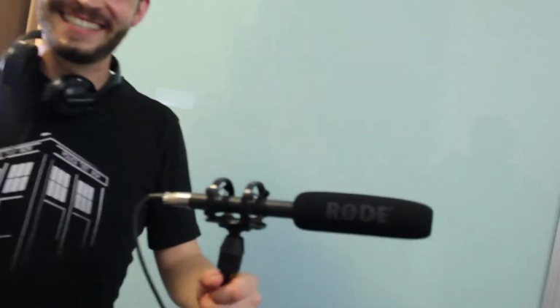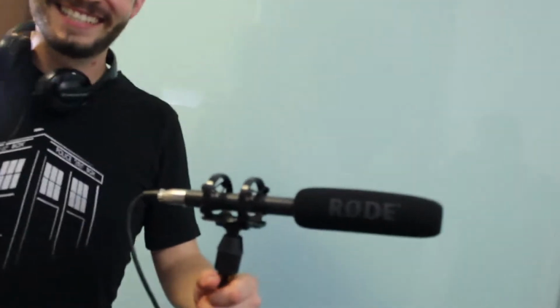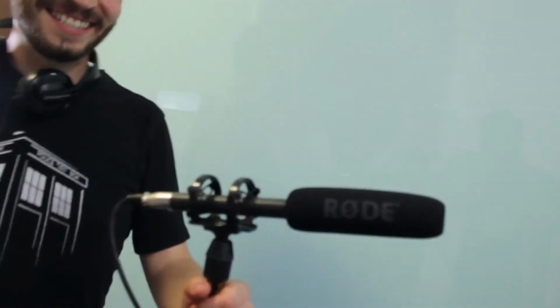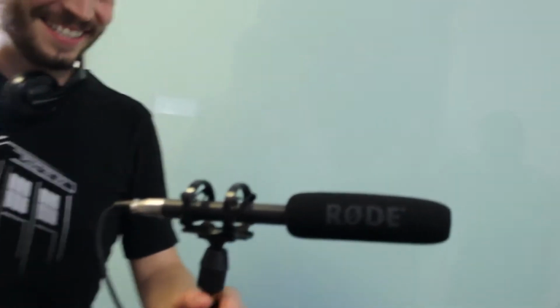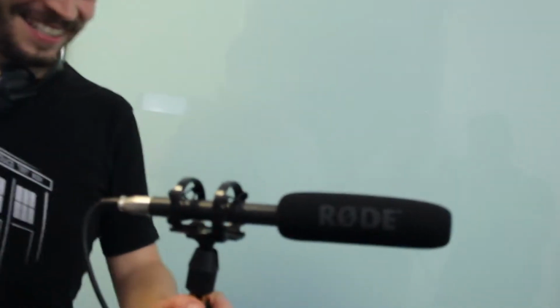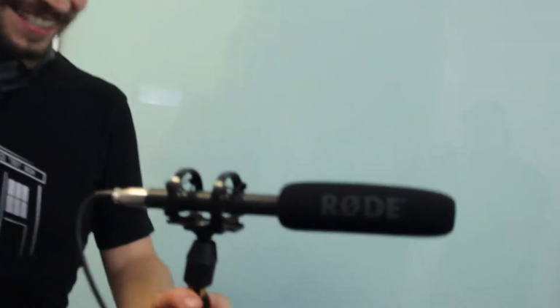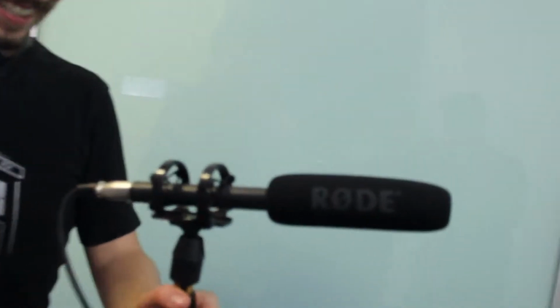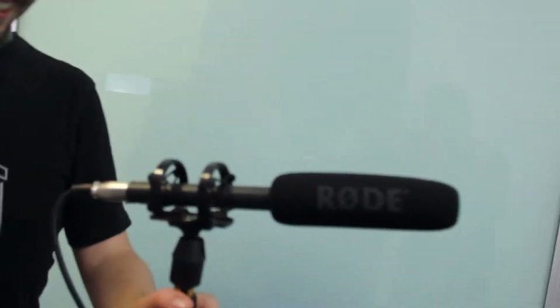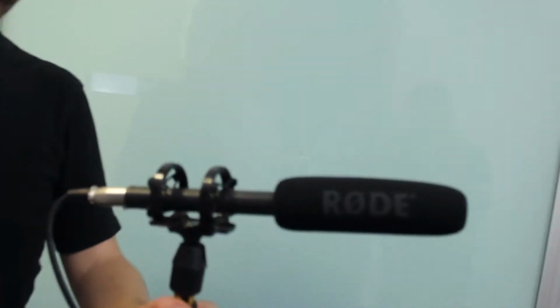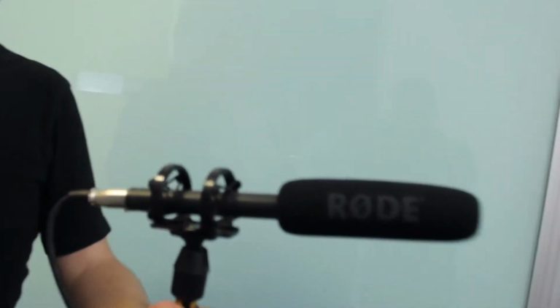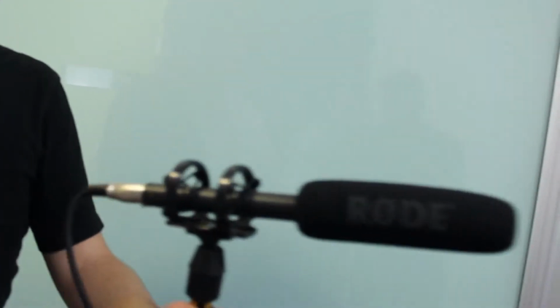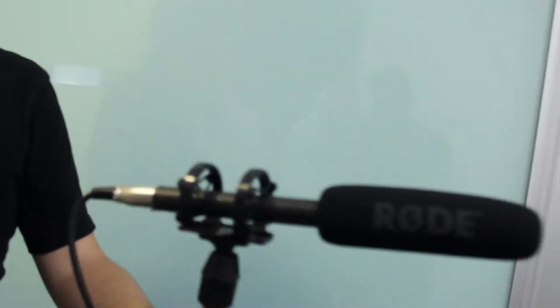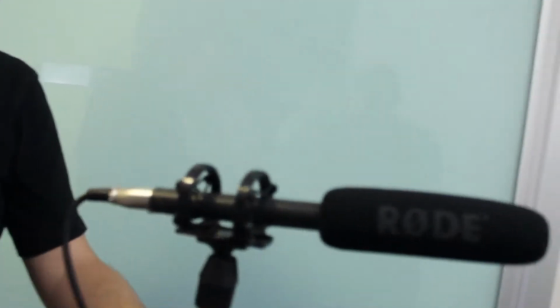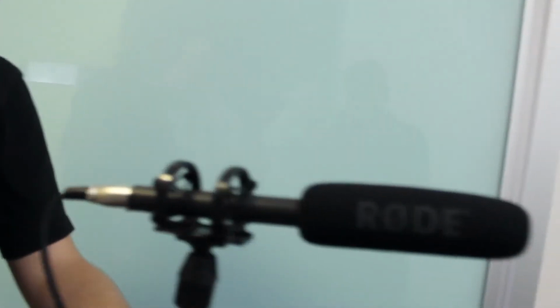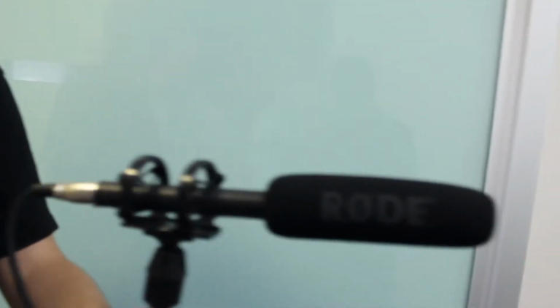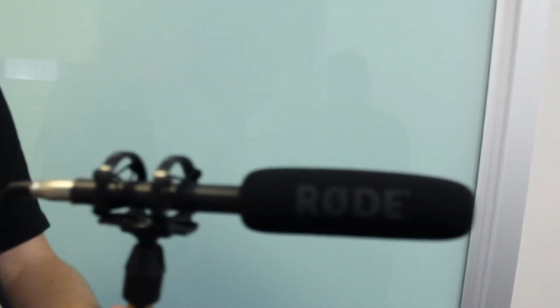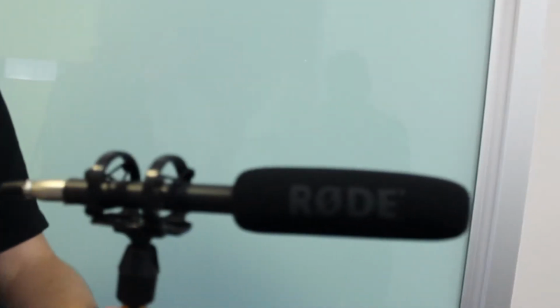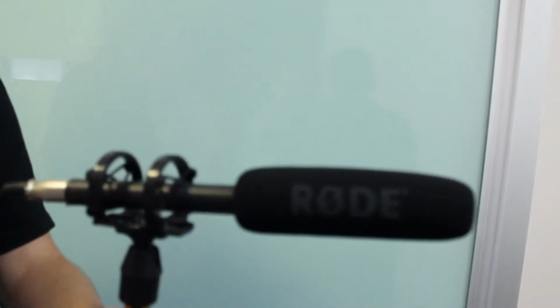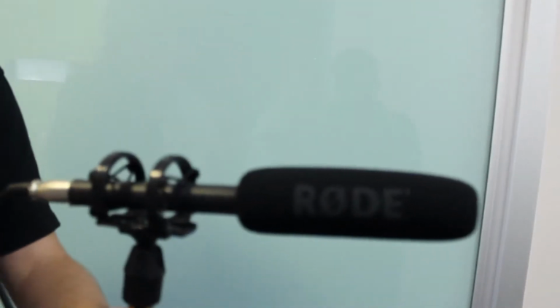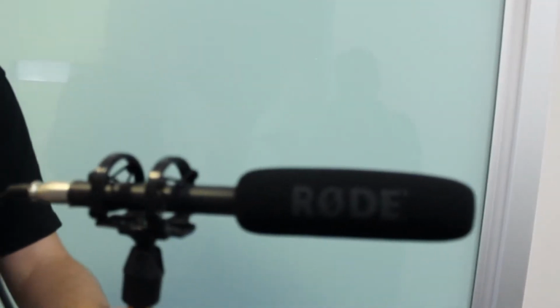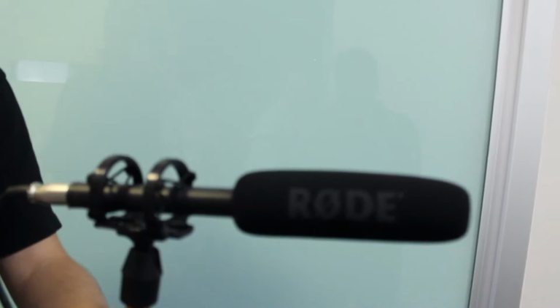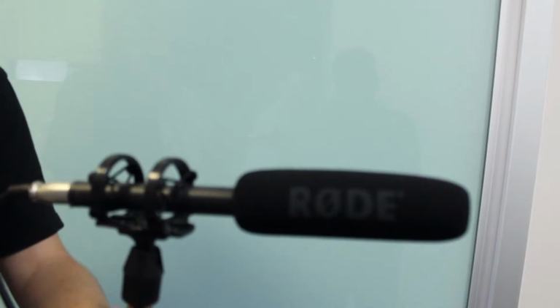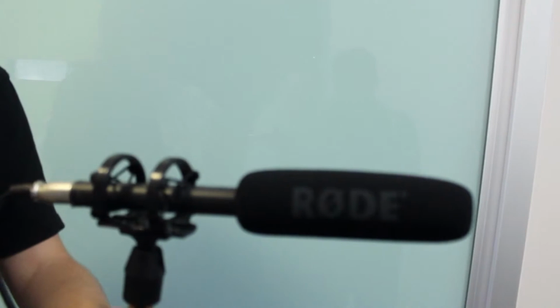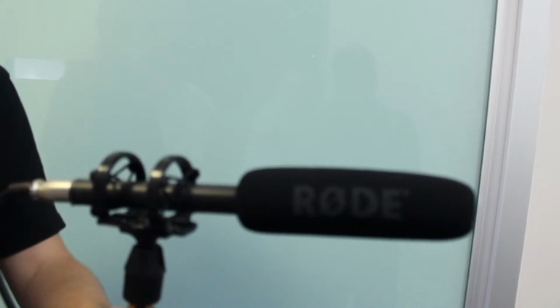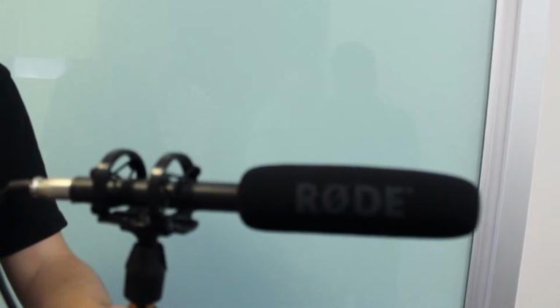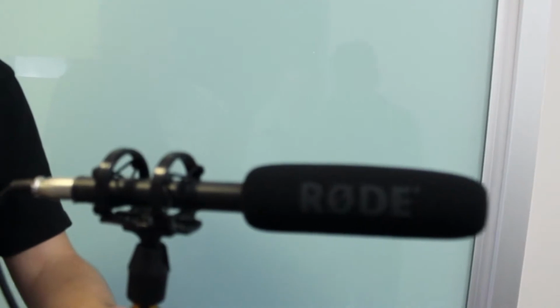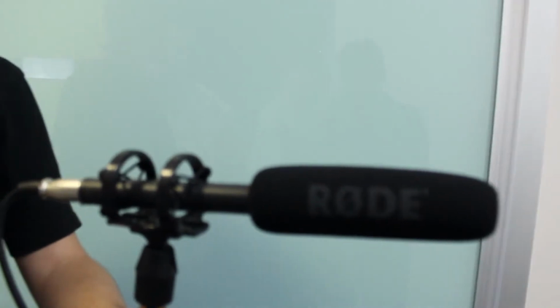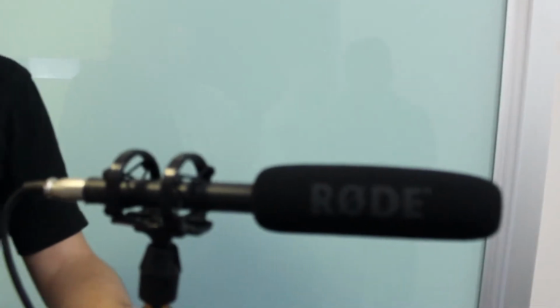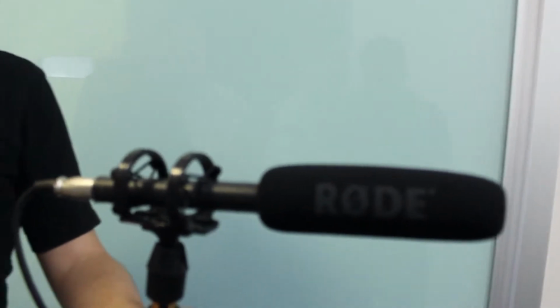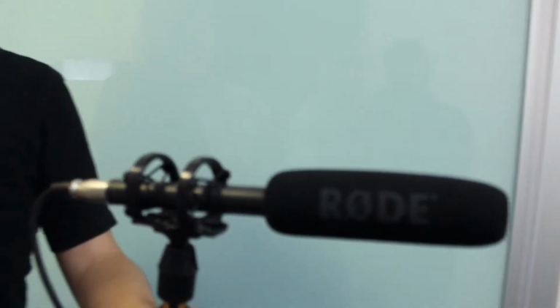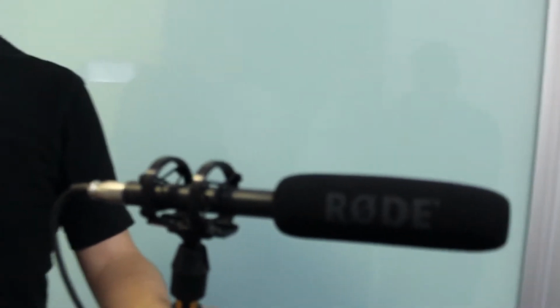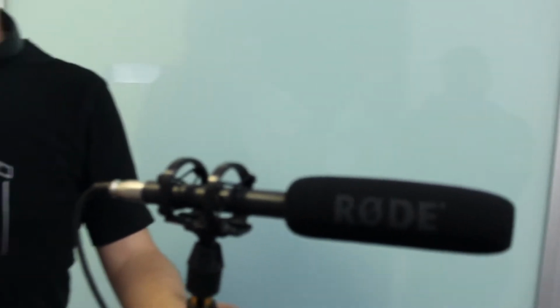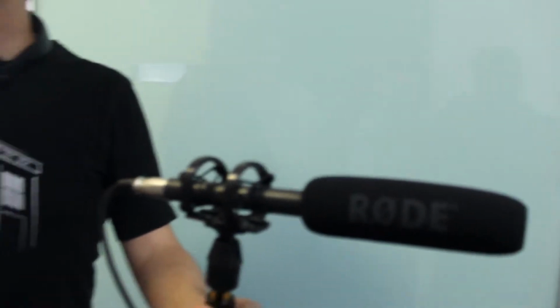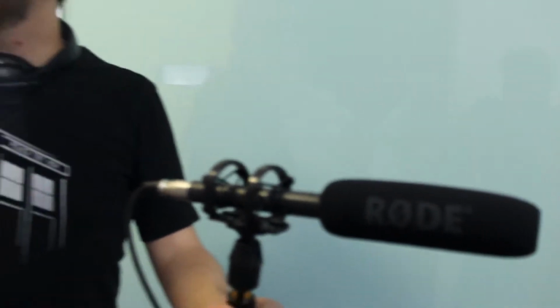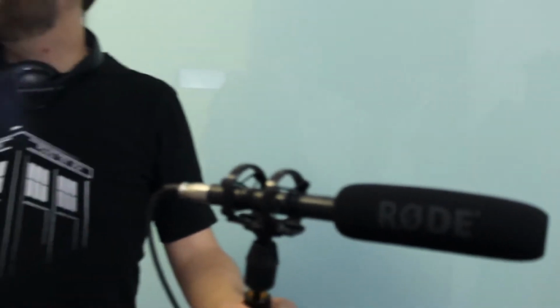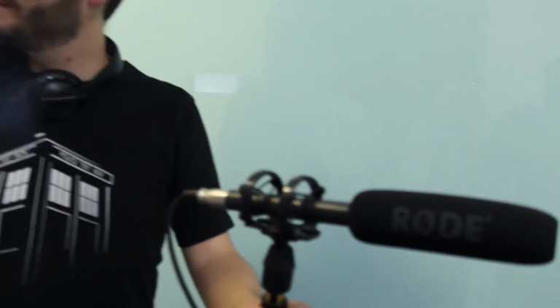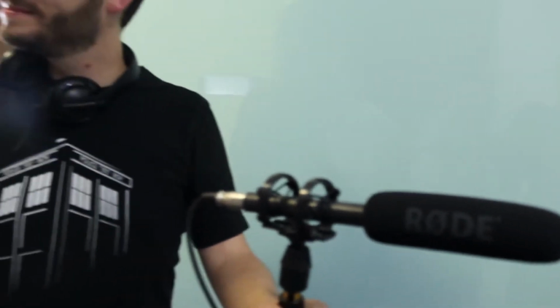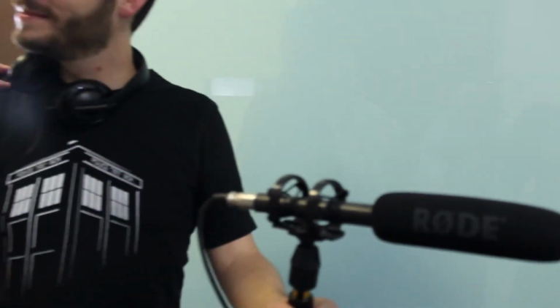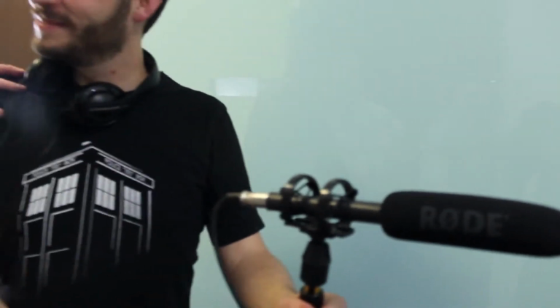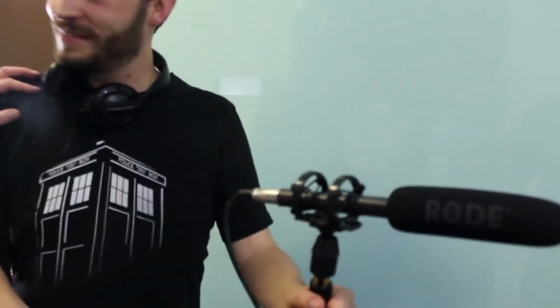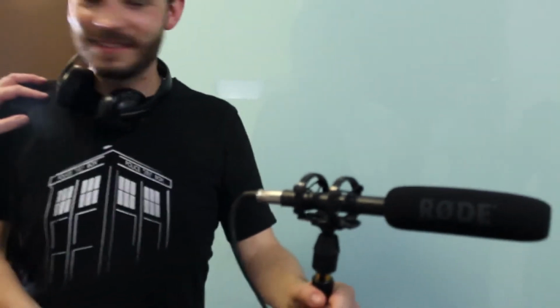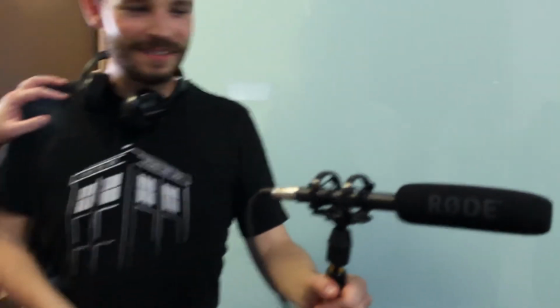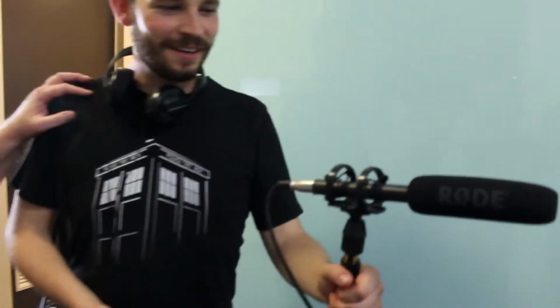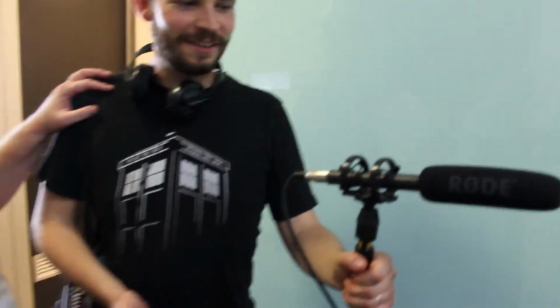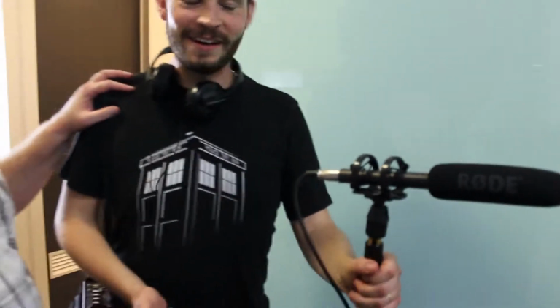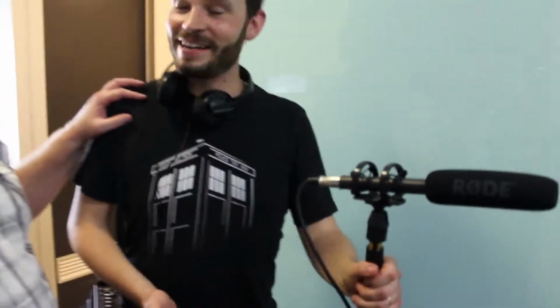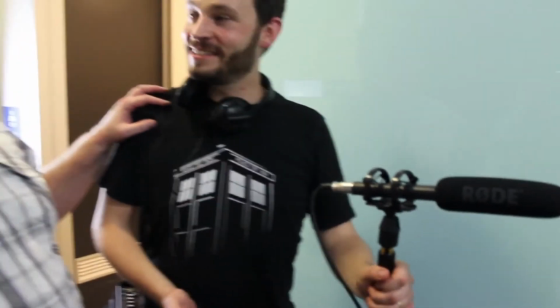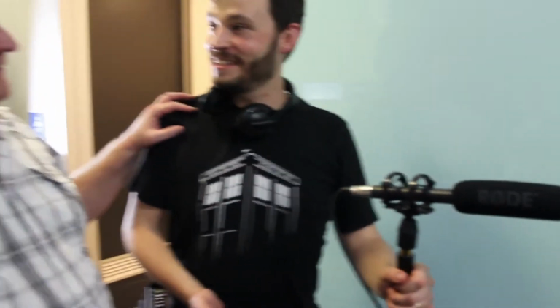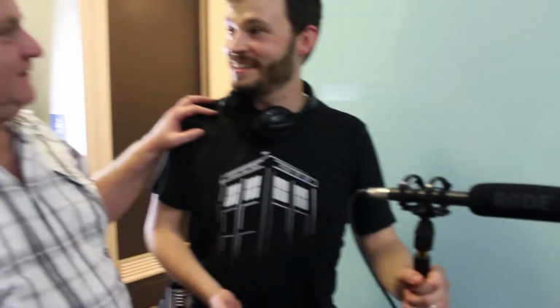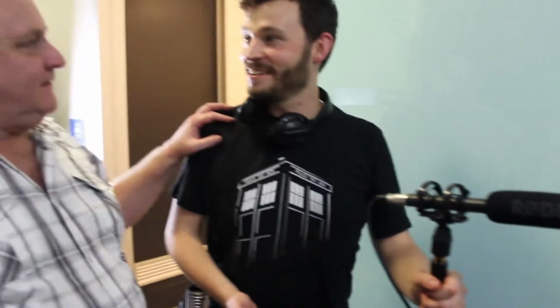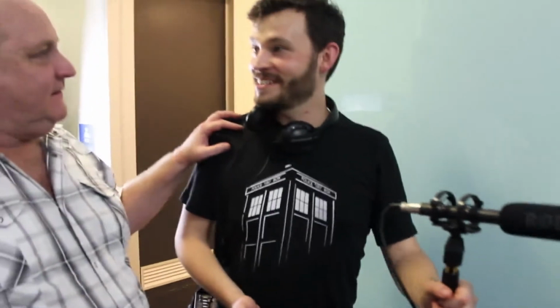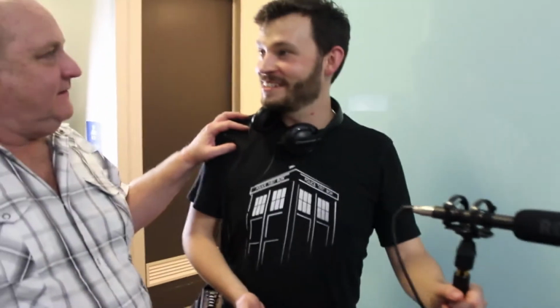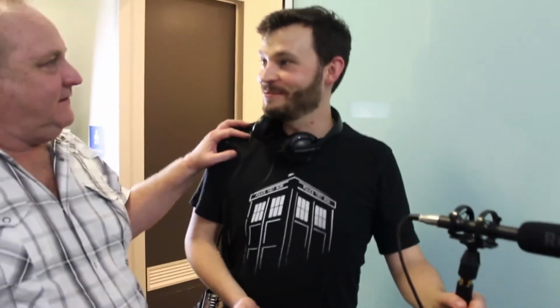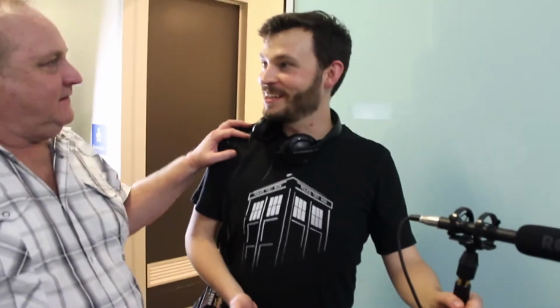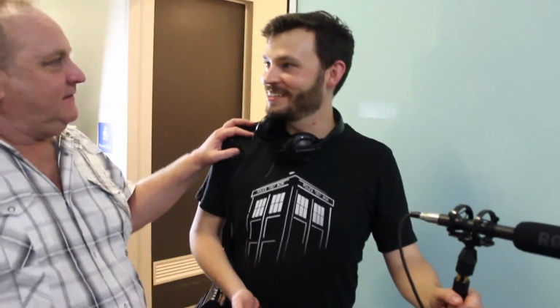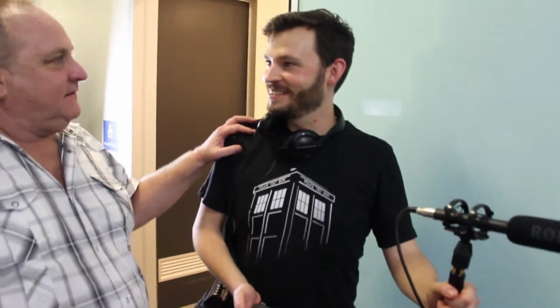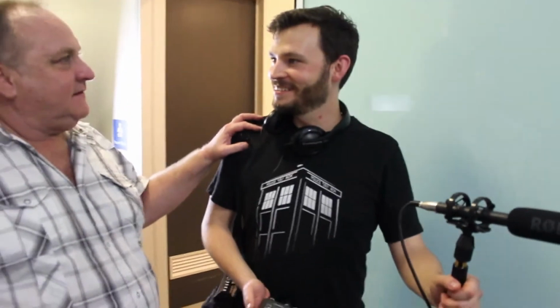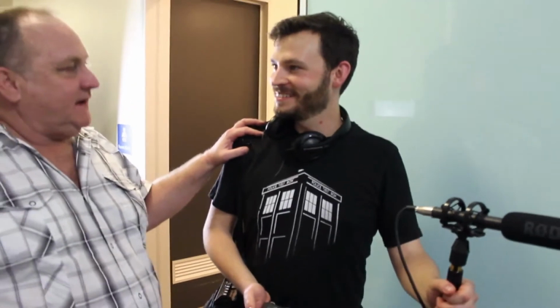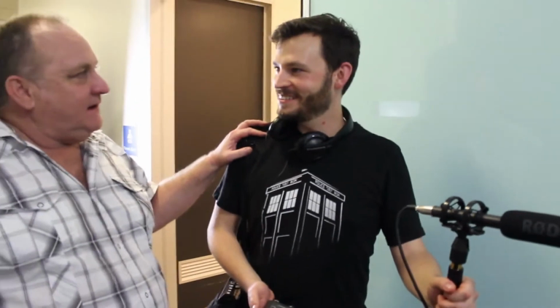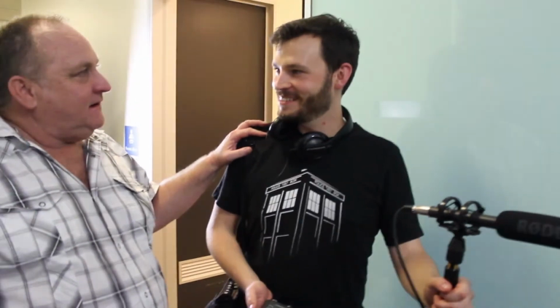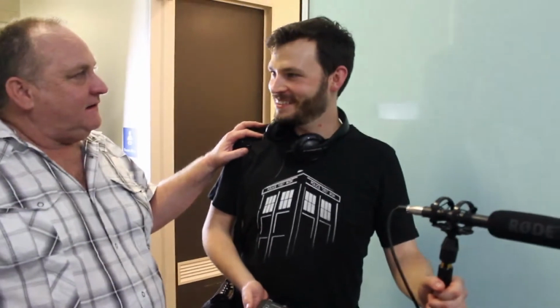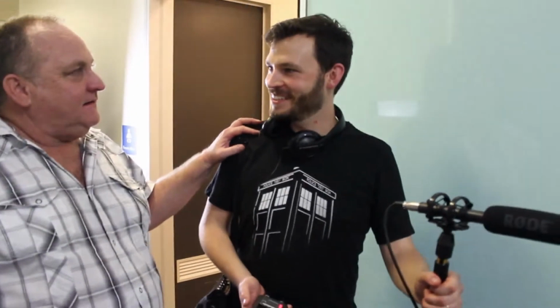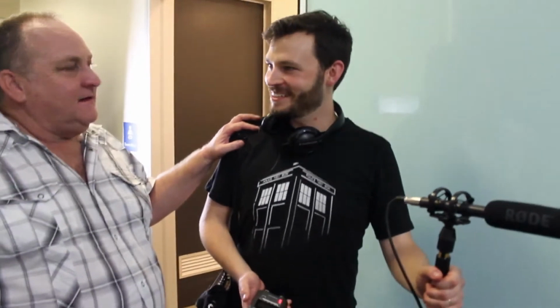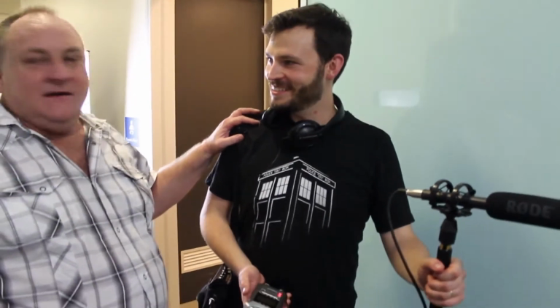You know mate, I was just saying the other day, if I had enough money I'd buy a Rode microphone. Oh no, actually they're excellent value. They are? Yes.